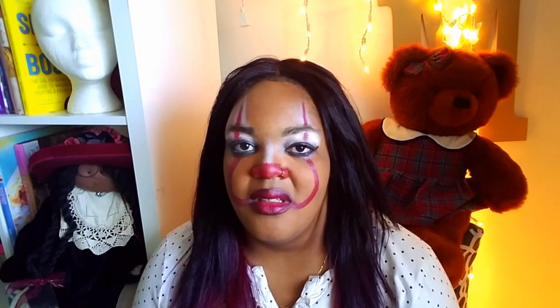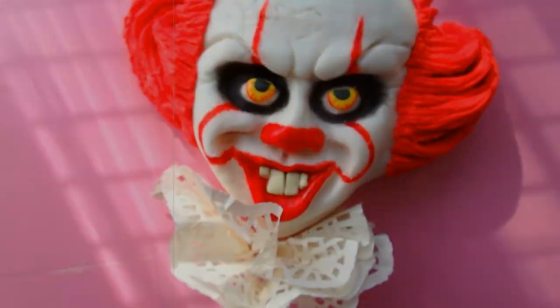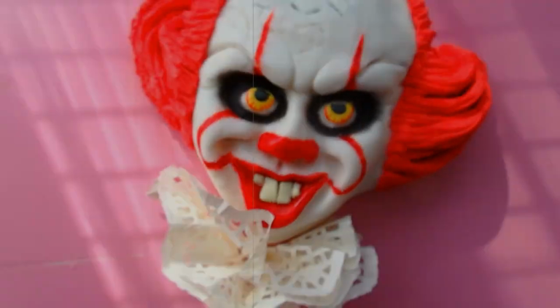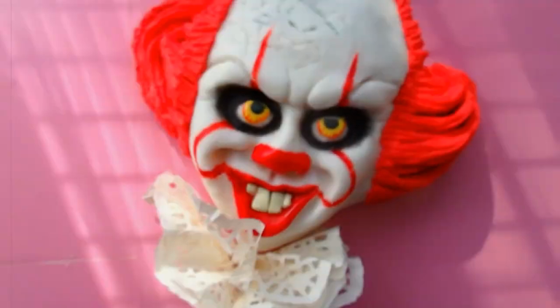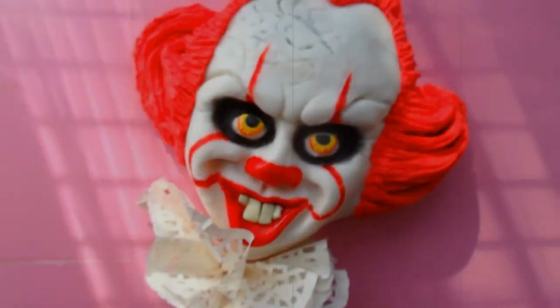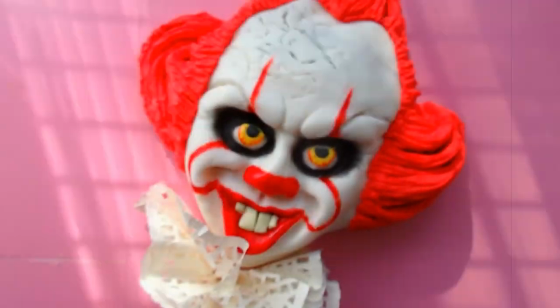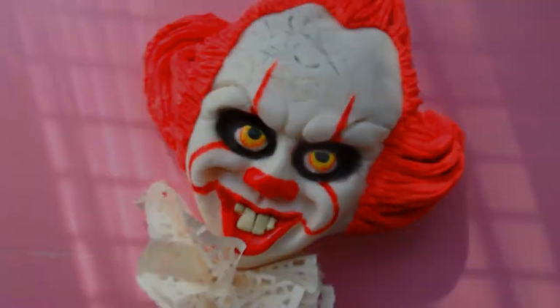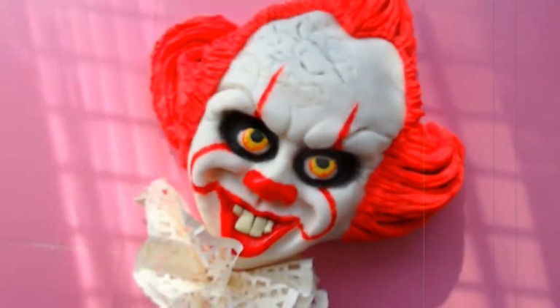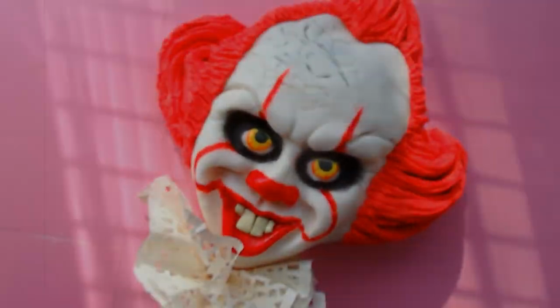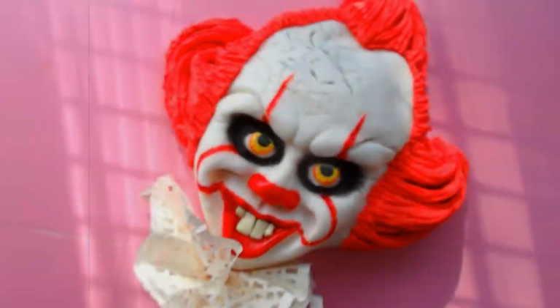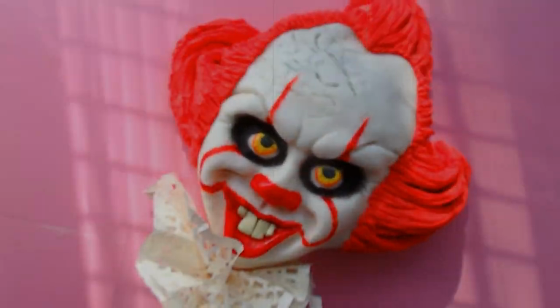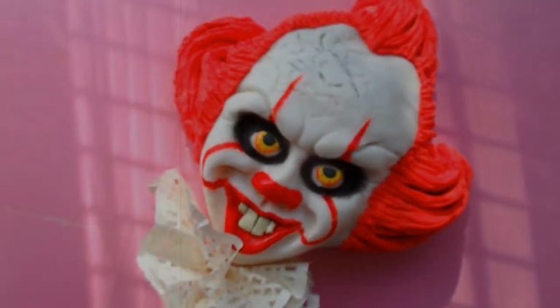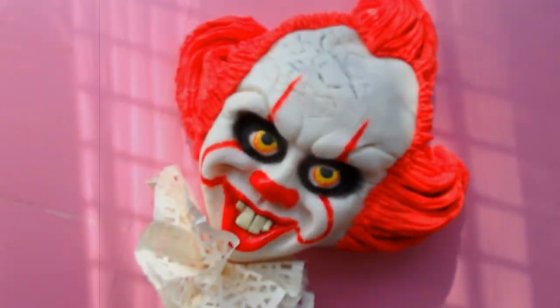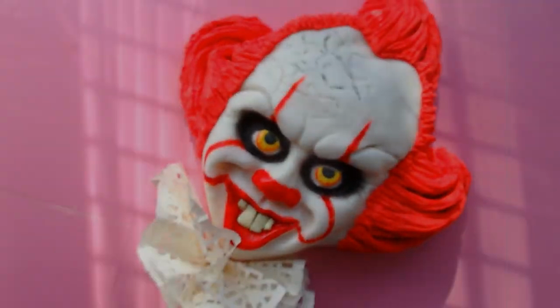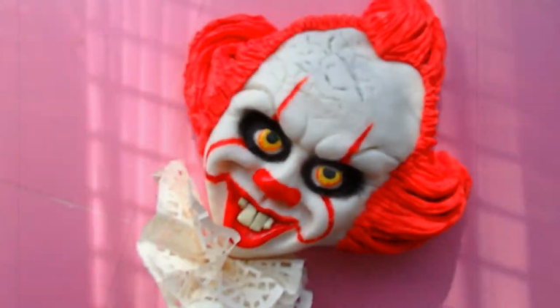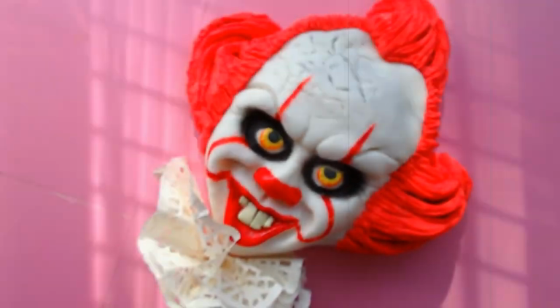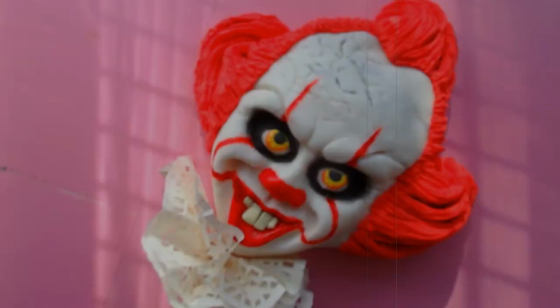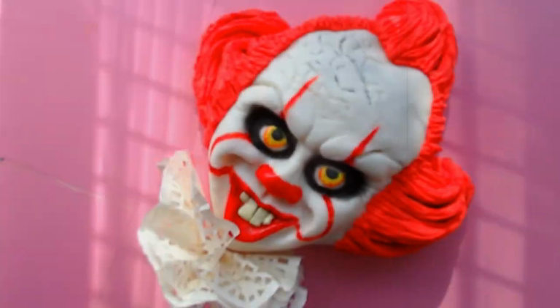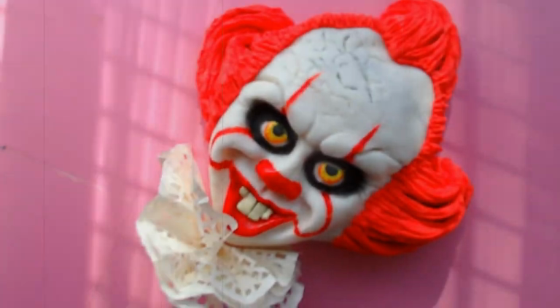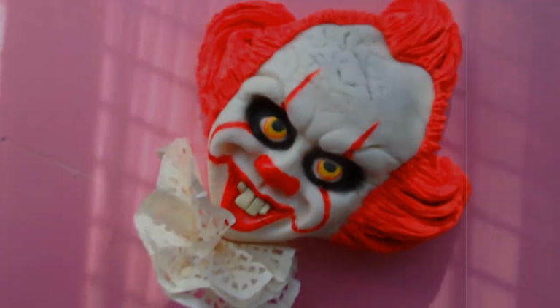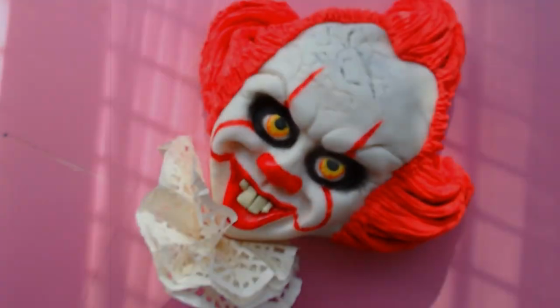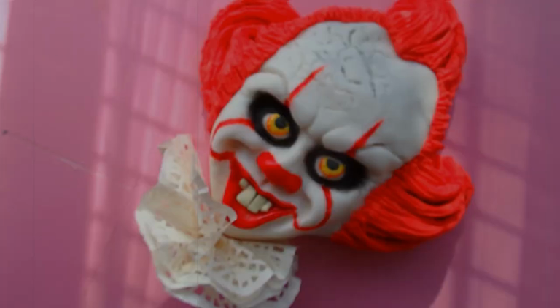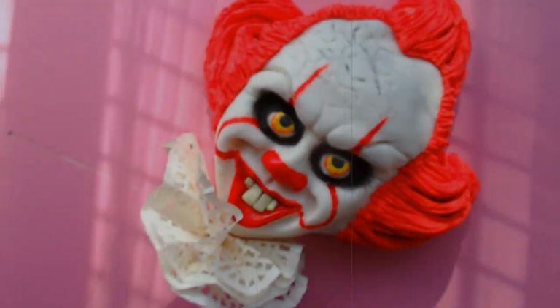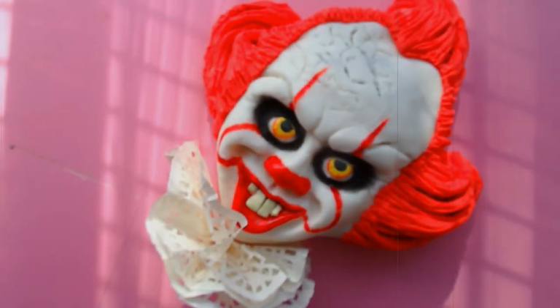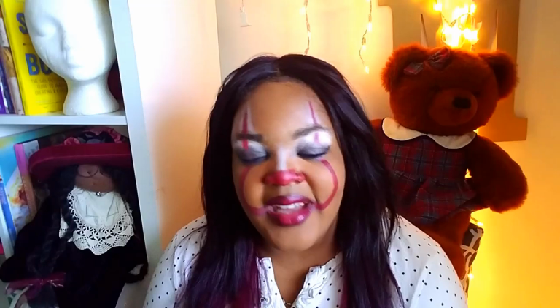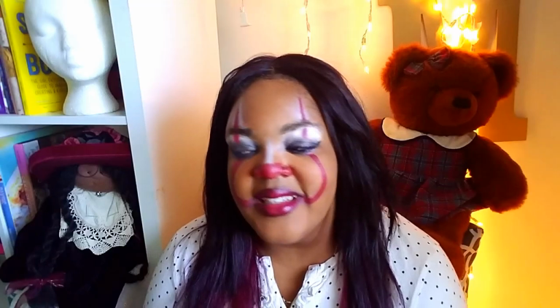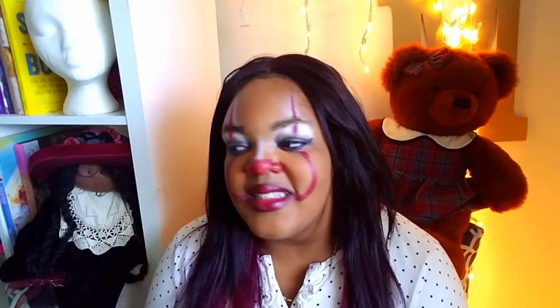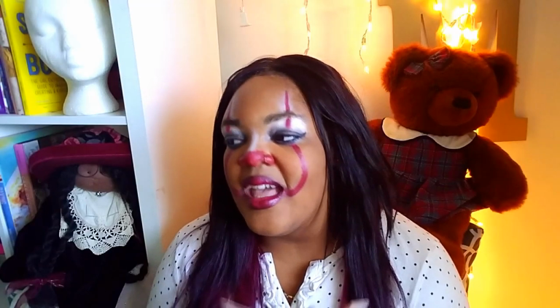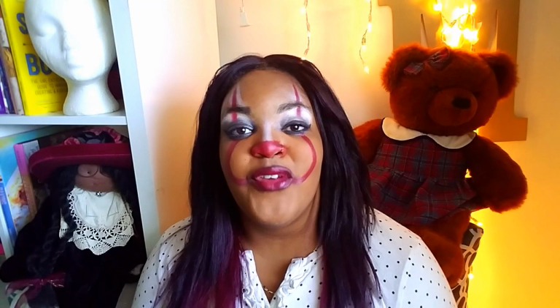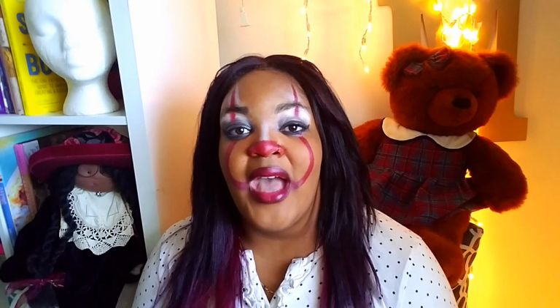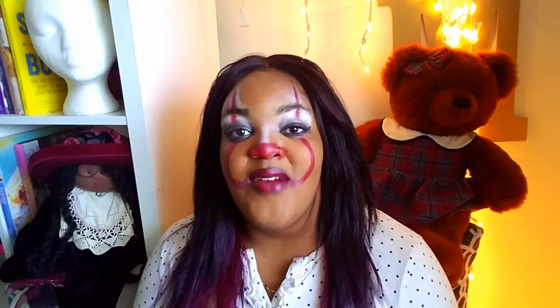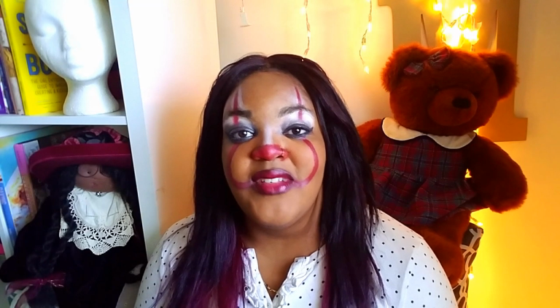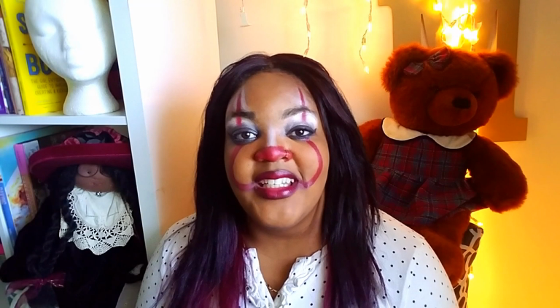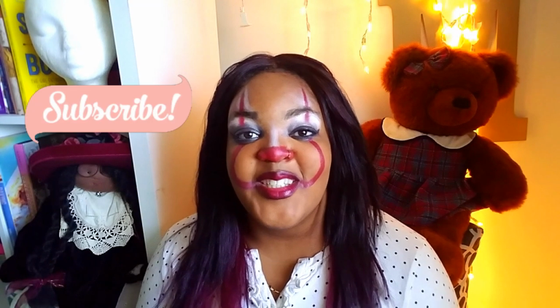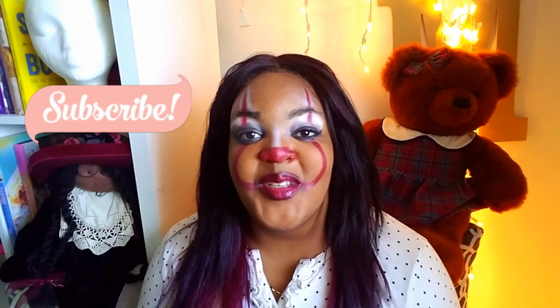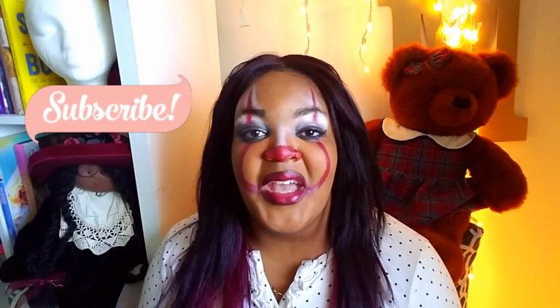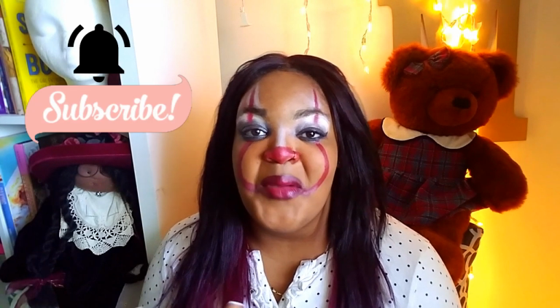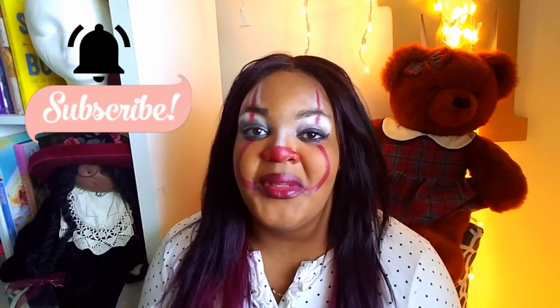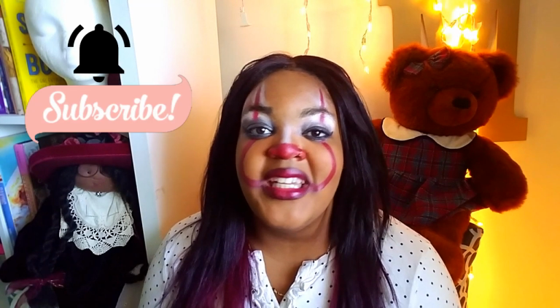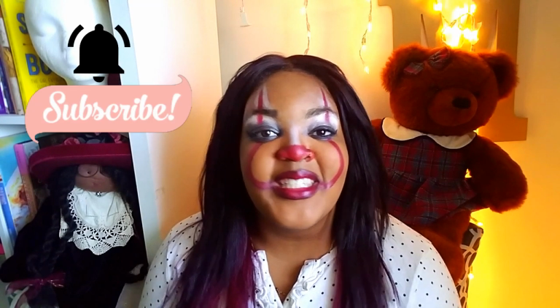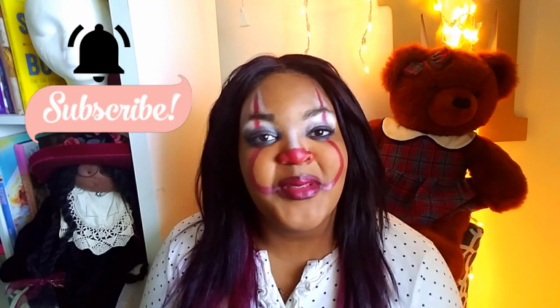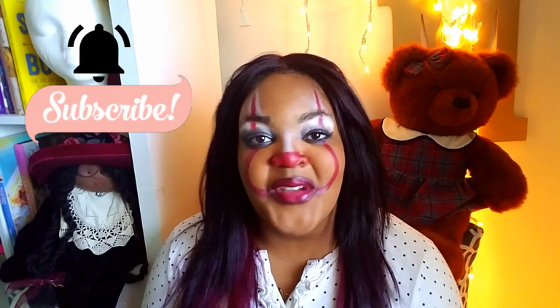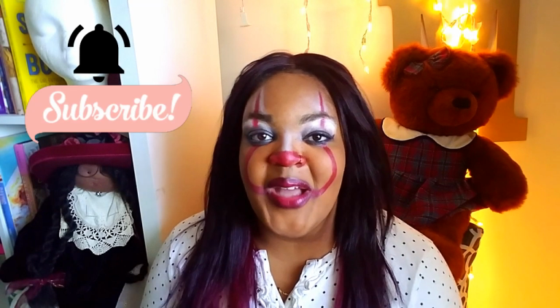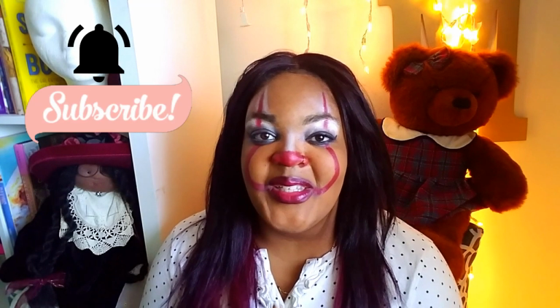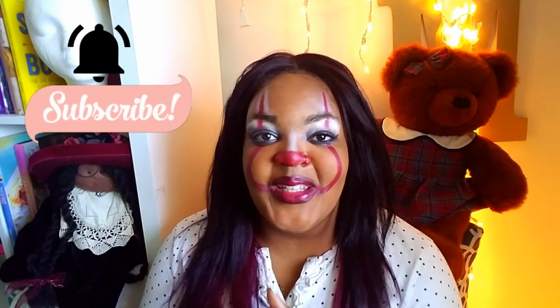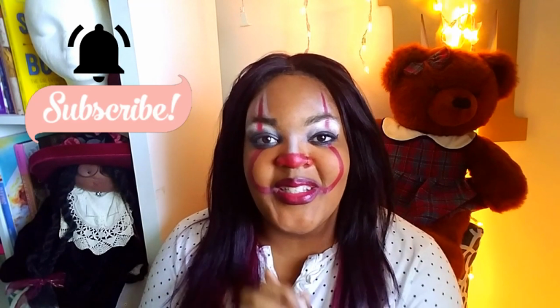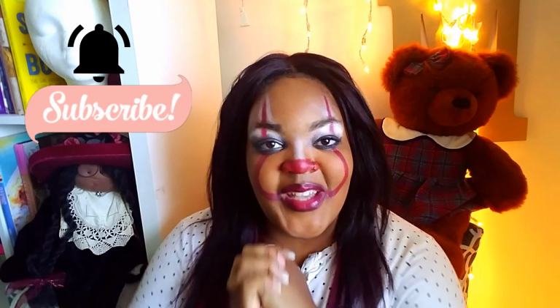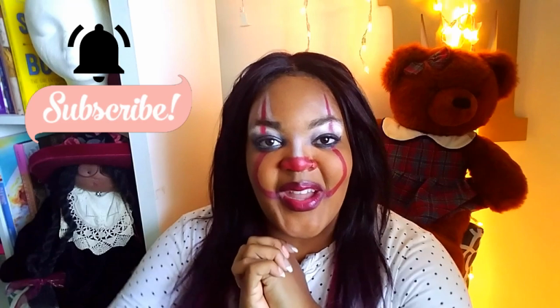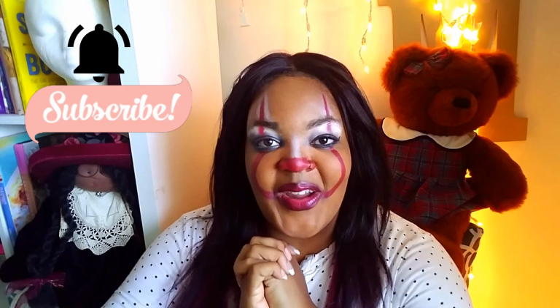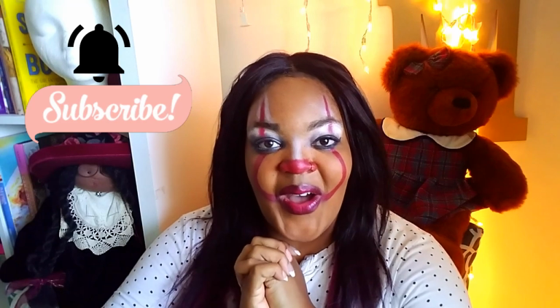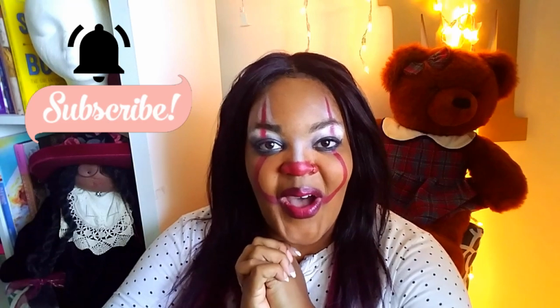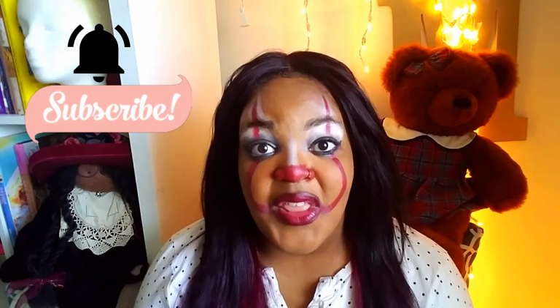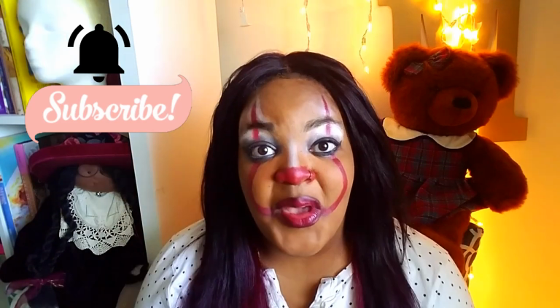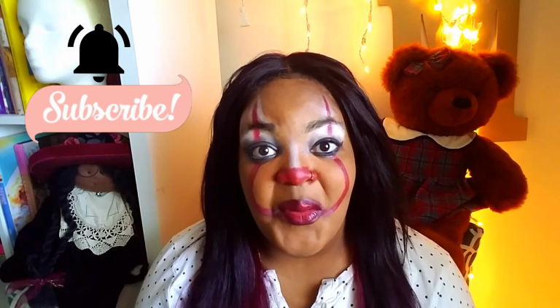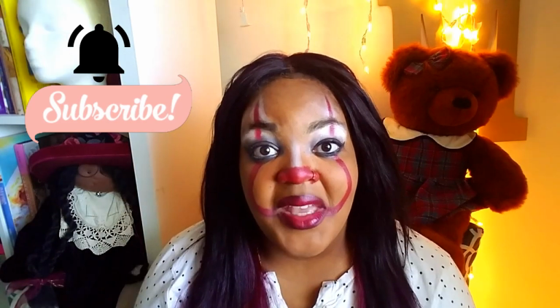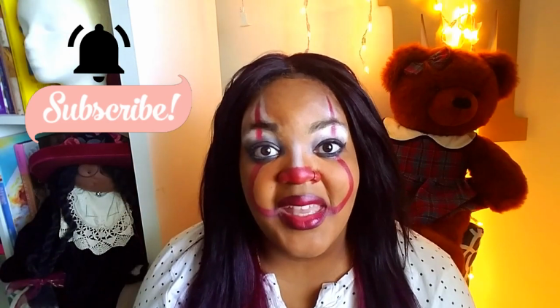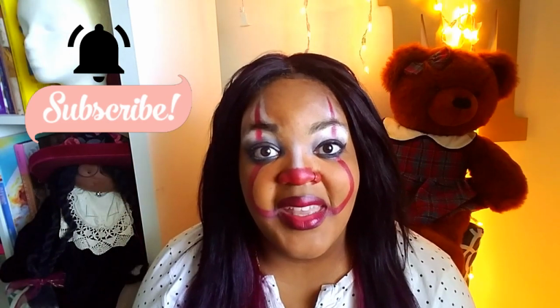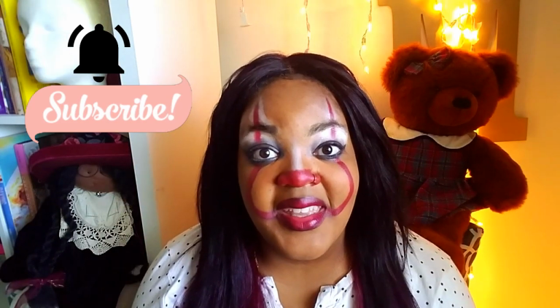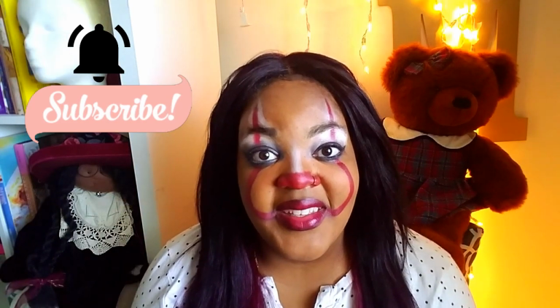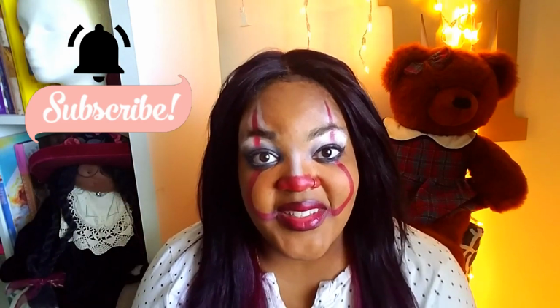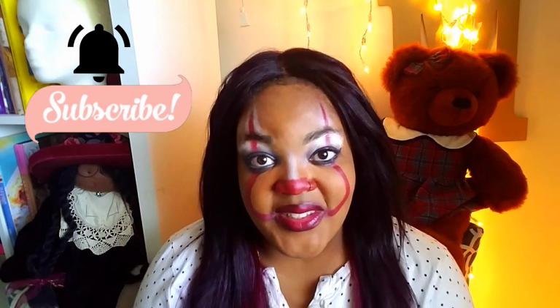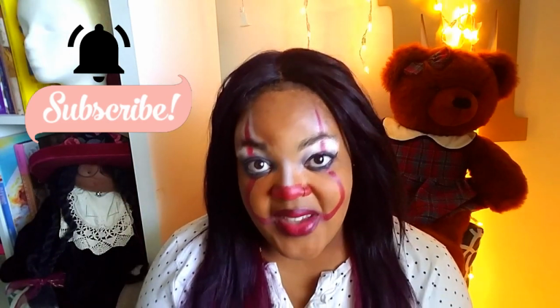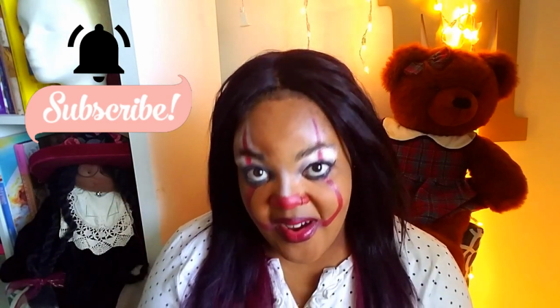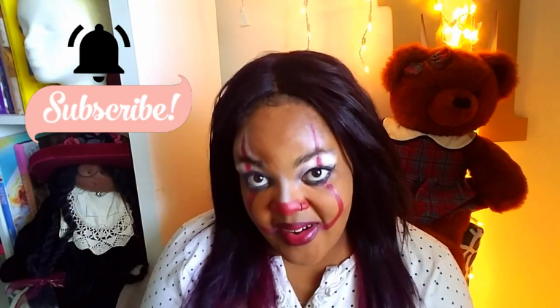I'm going to make an It clown cake for you guys. If you haven't done so yet, please subscribe to the channel. Now we can get started.